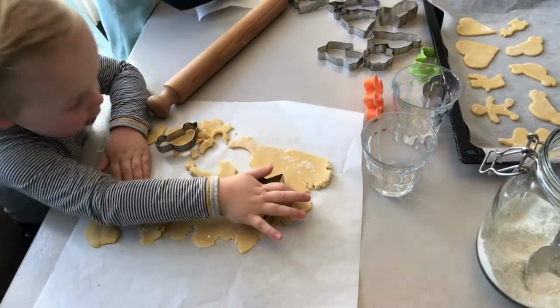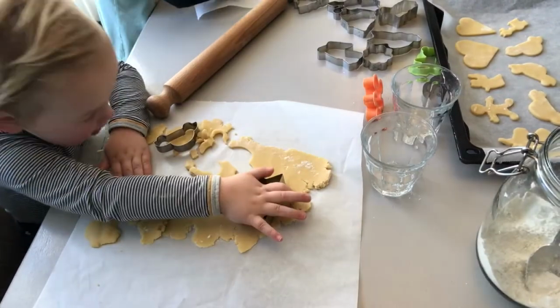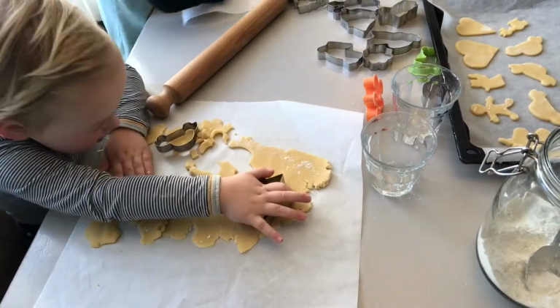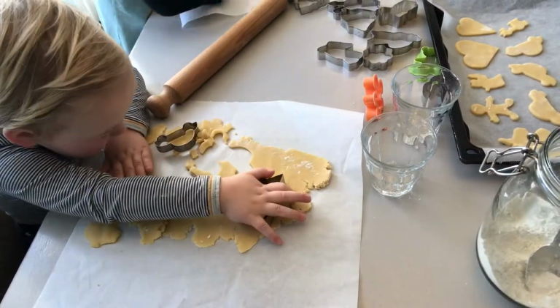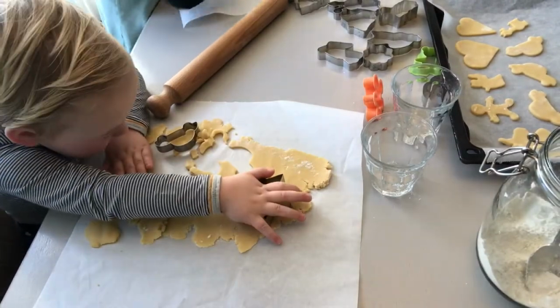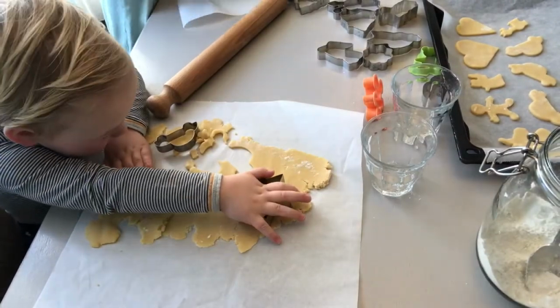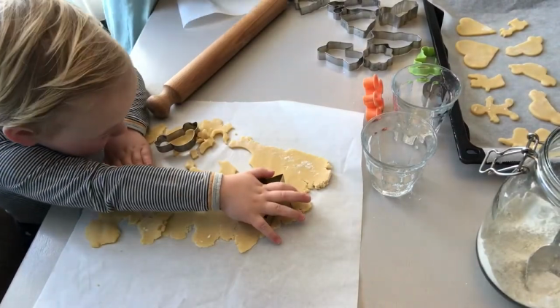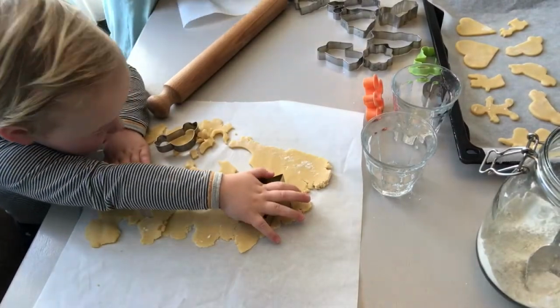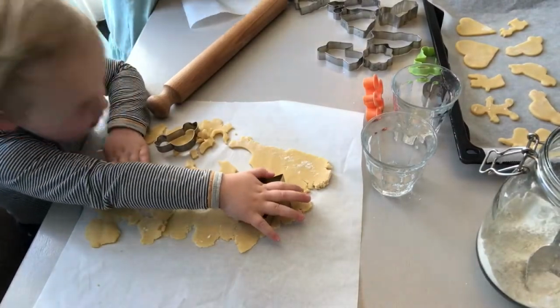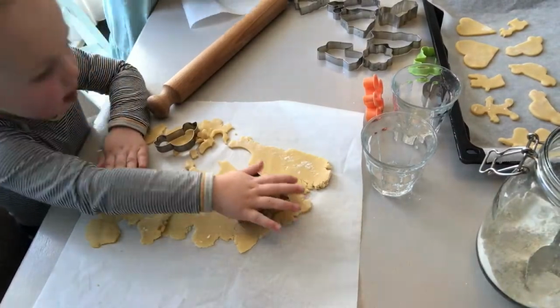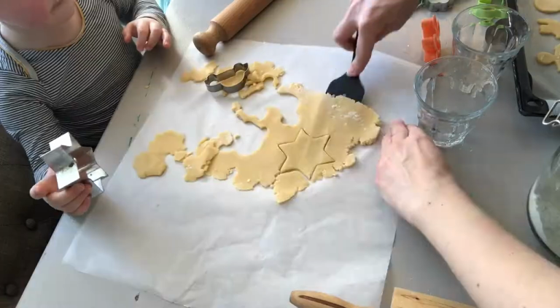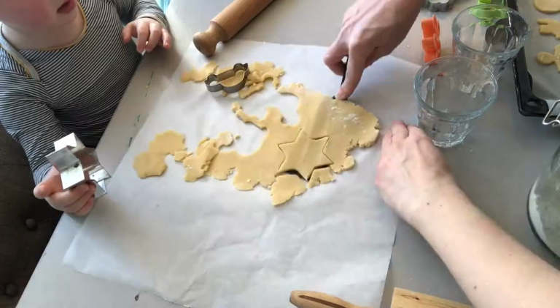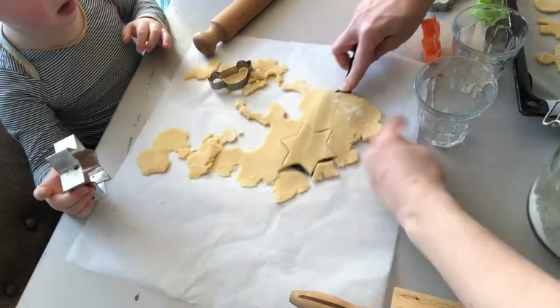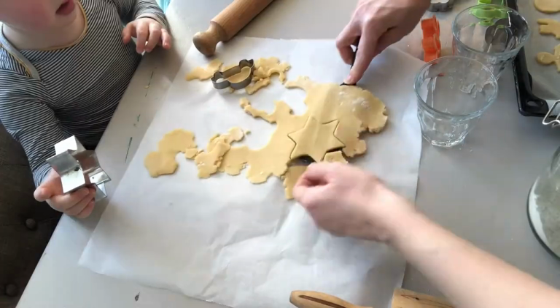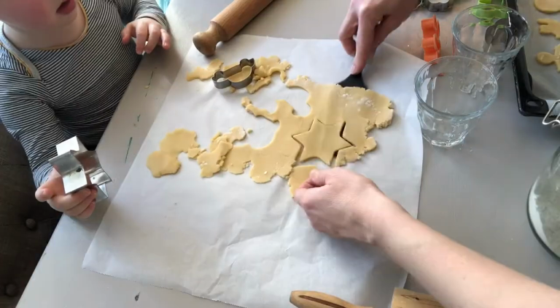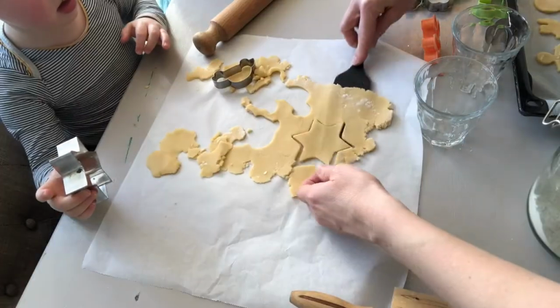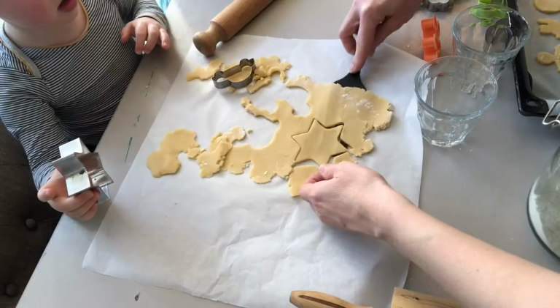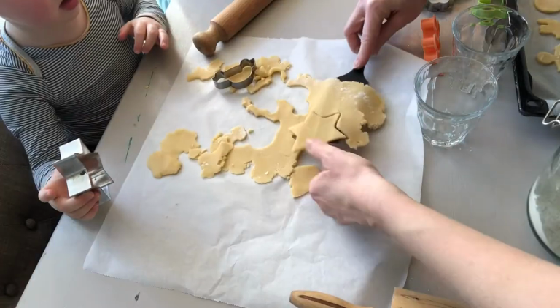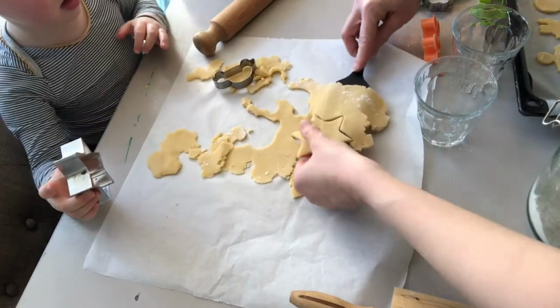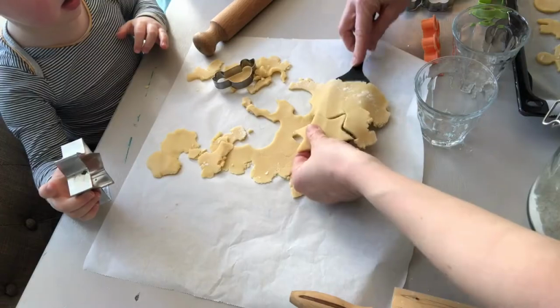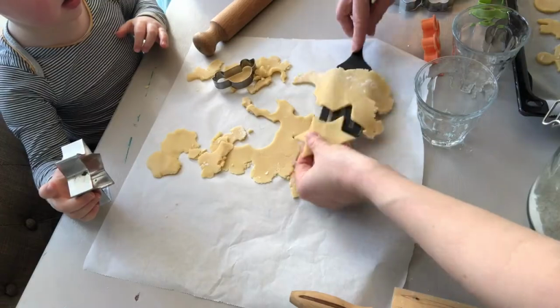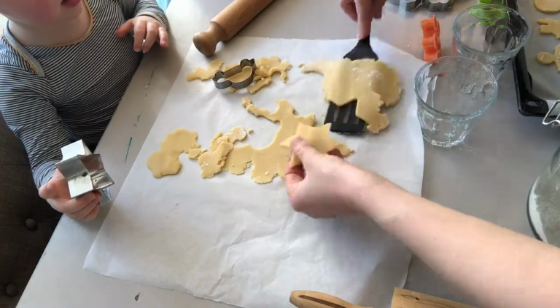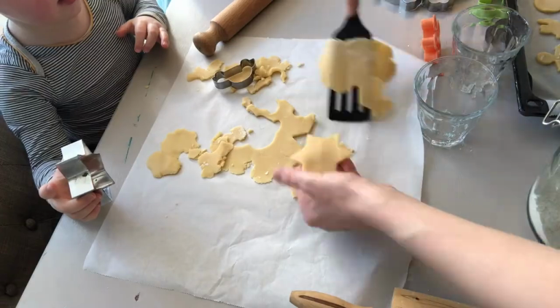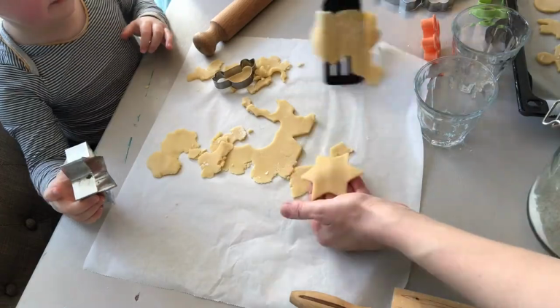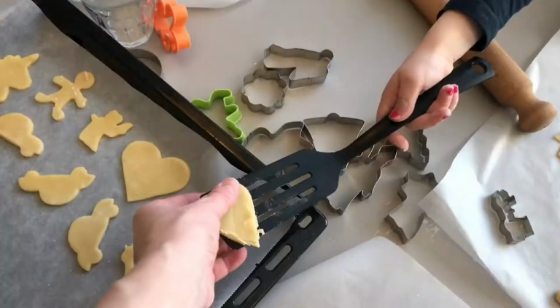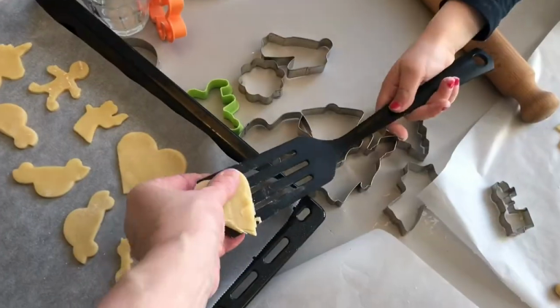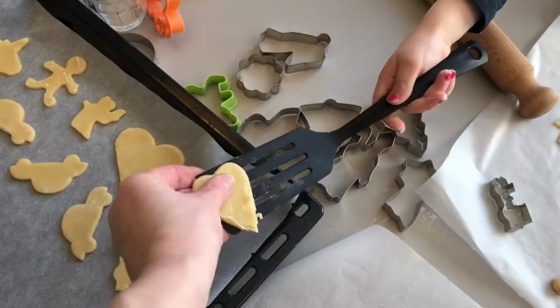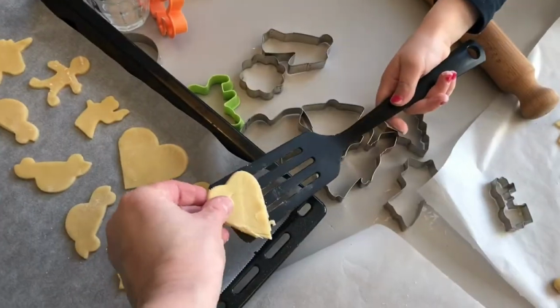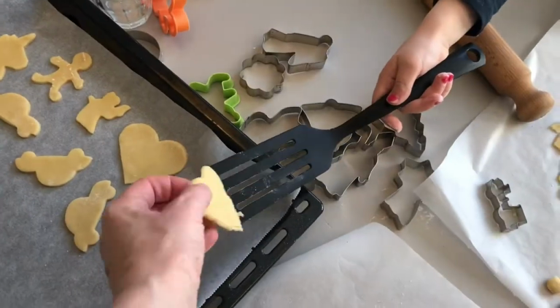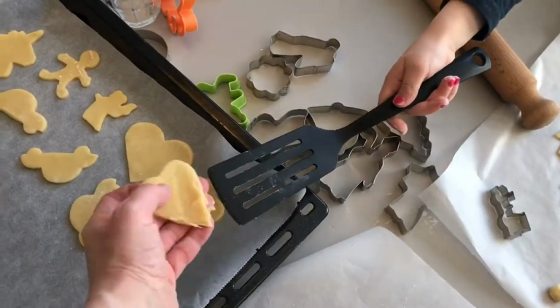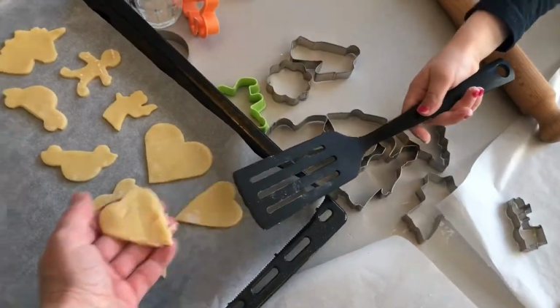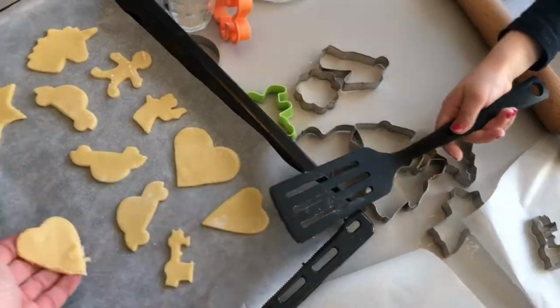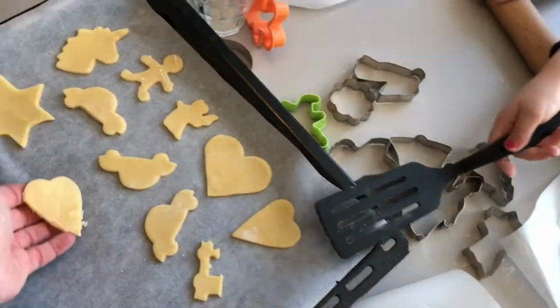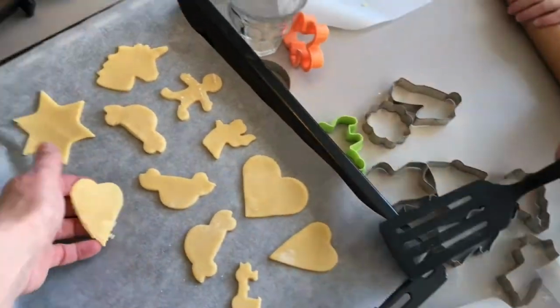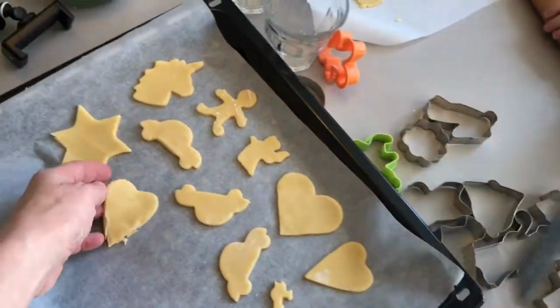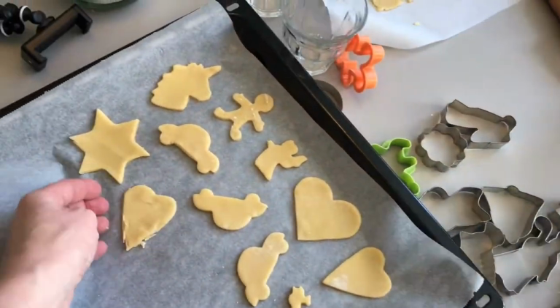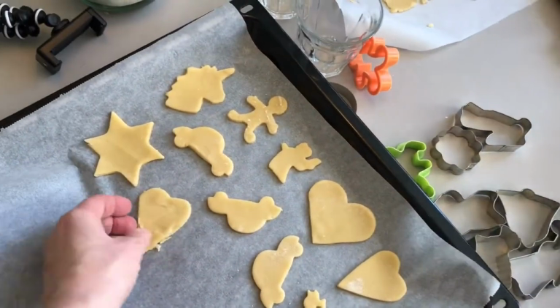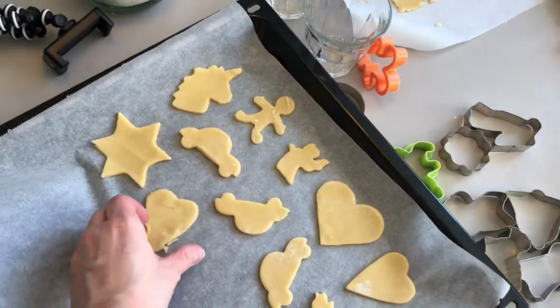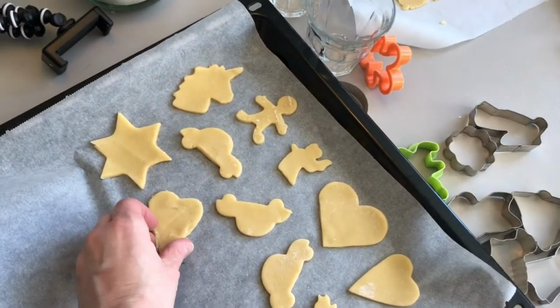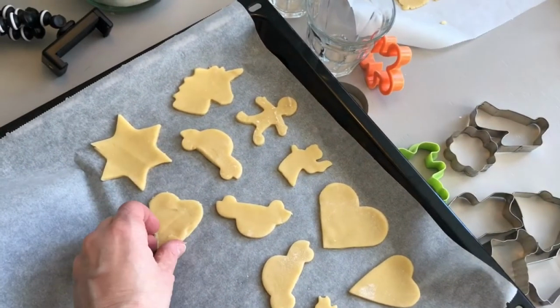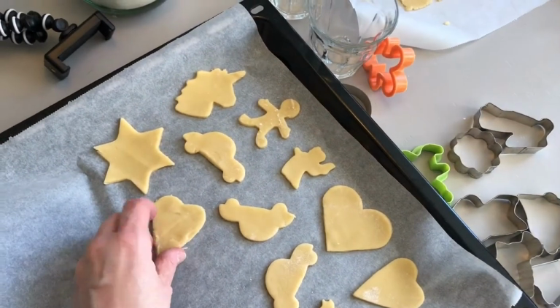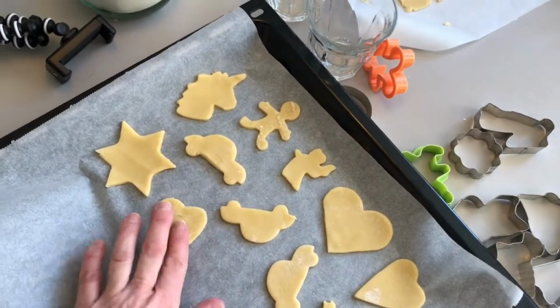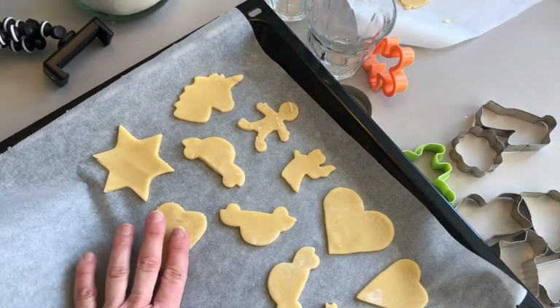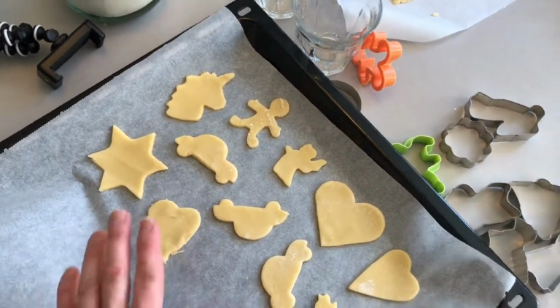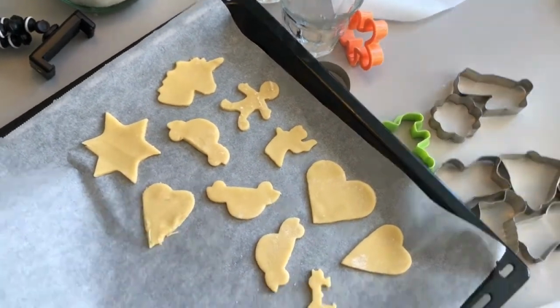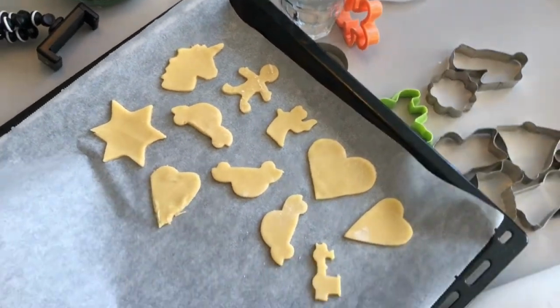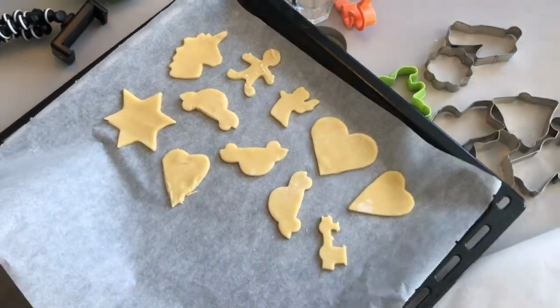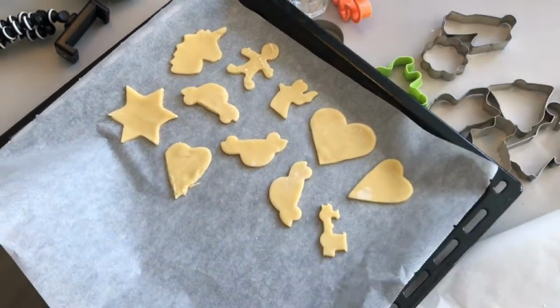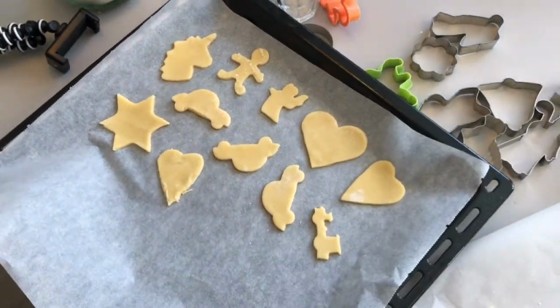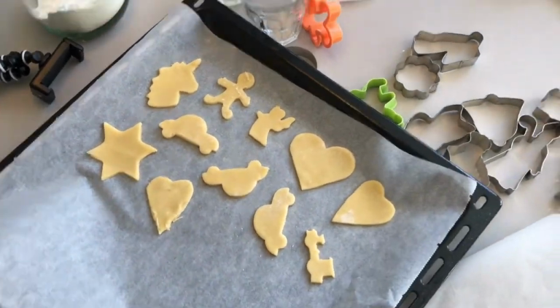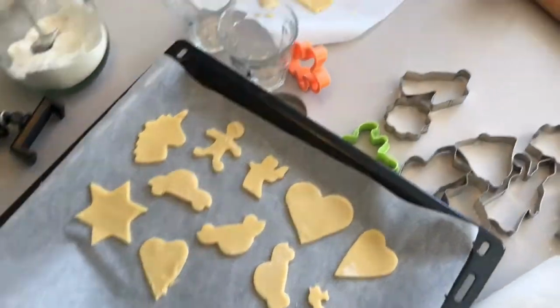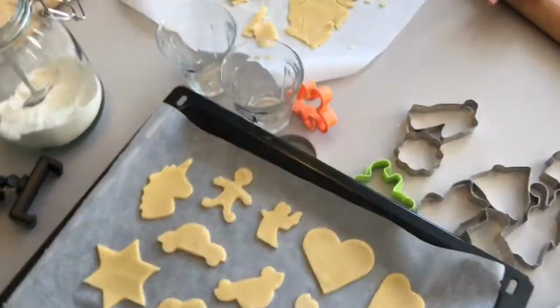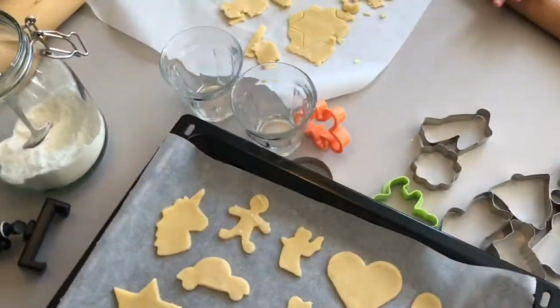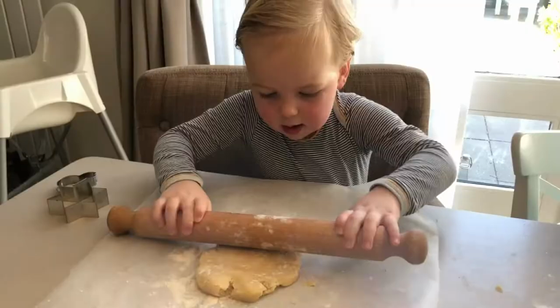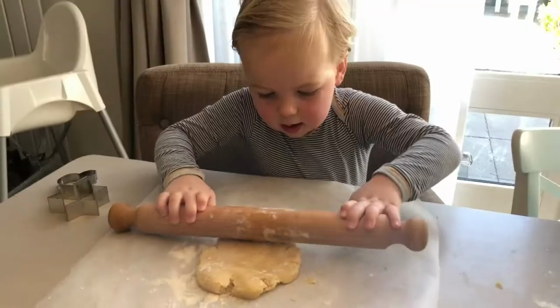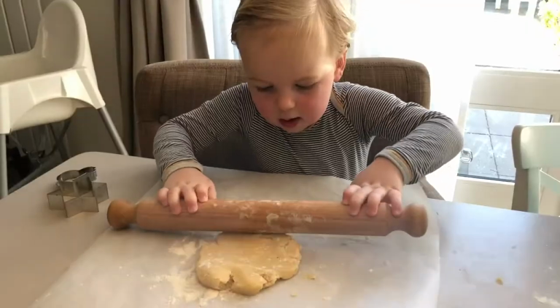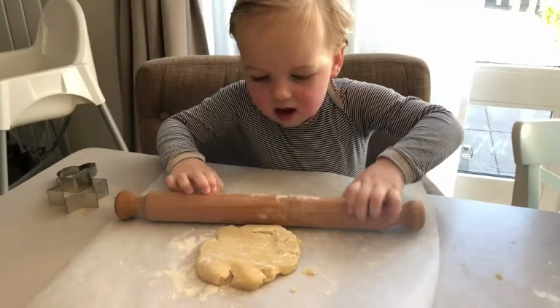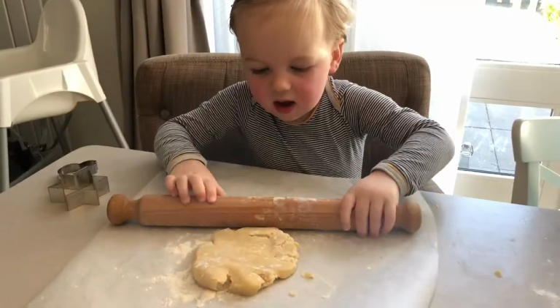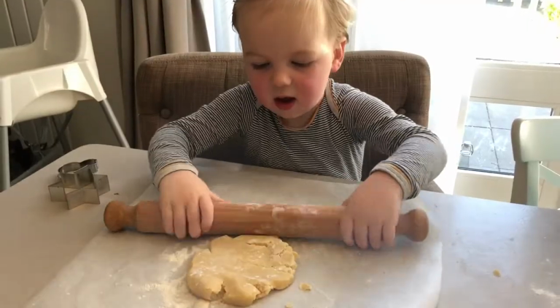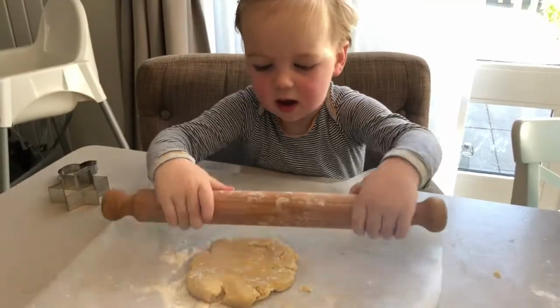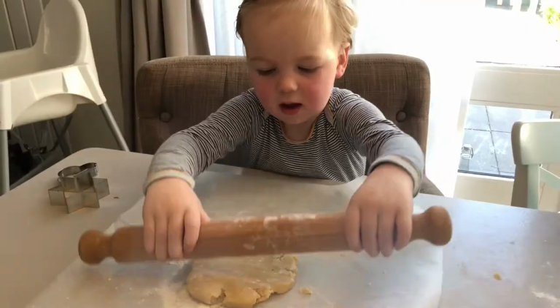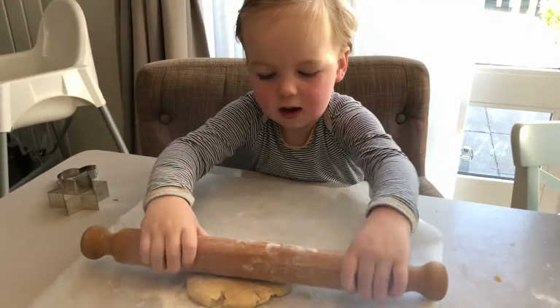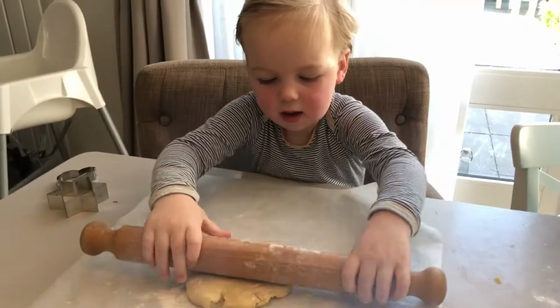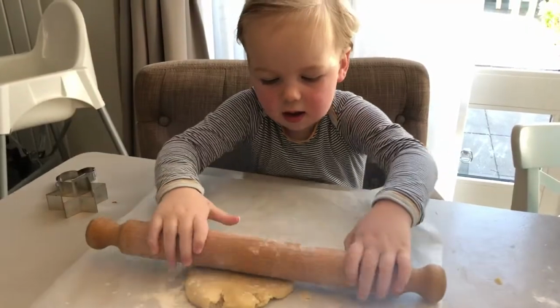My kids like to use all kinds of different cookie cutters, but if you don't have those, you can also use a glass and just make round cookies.